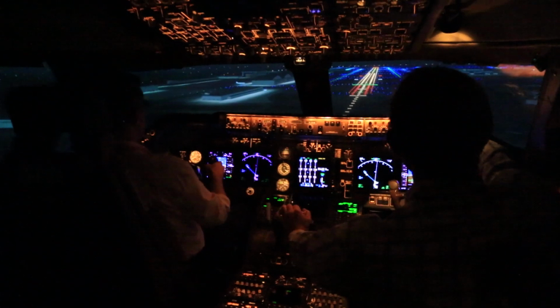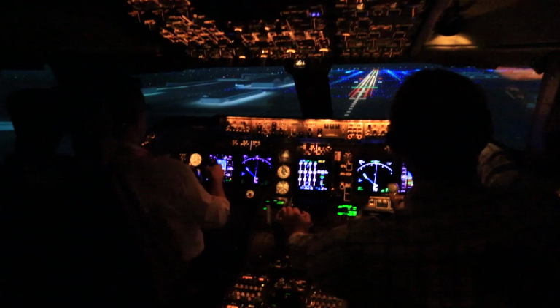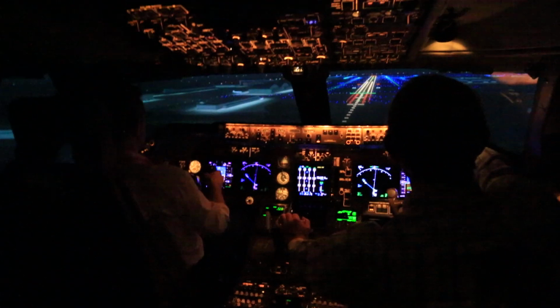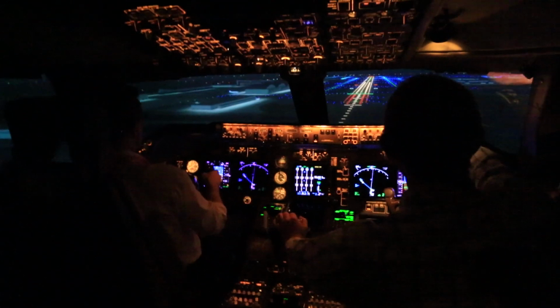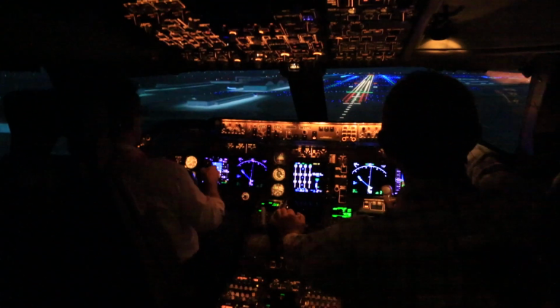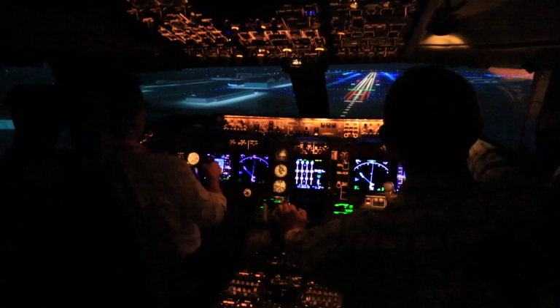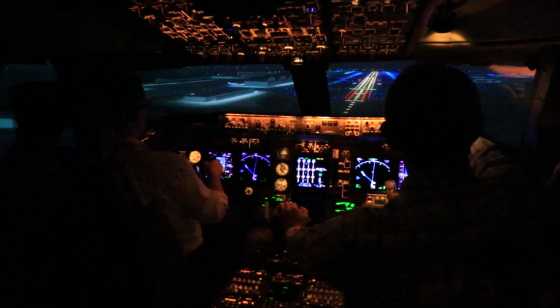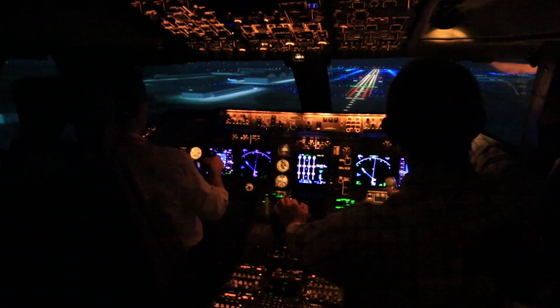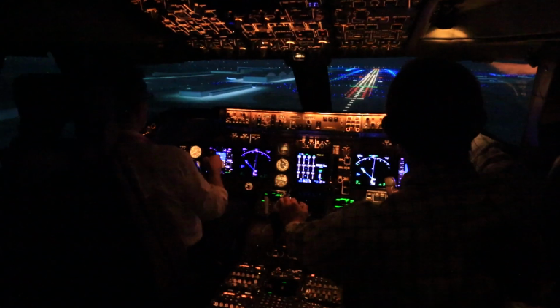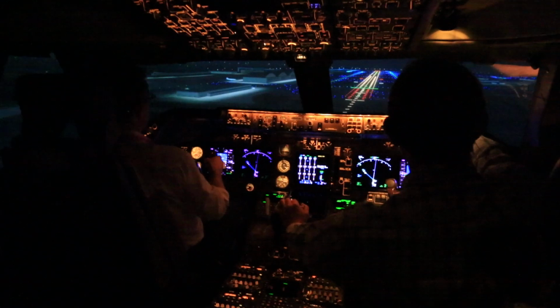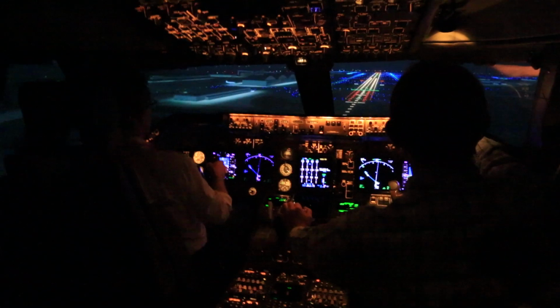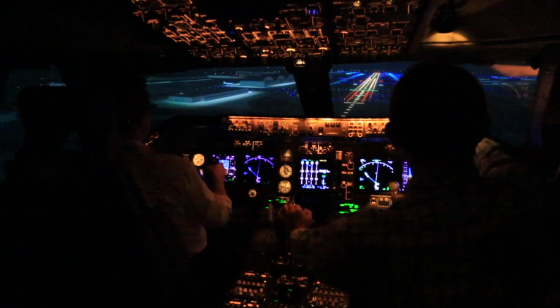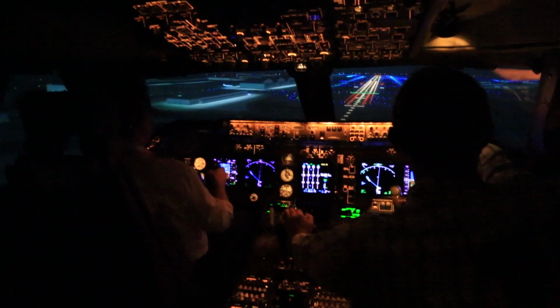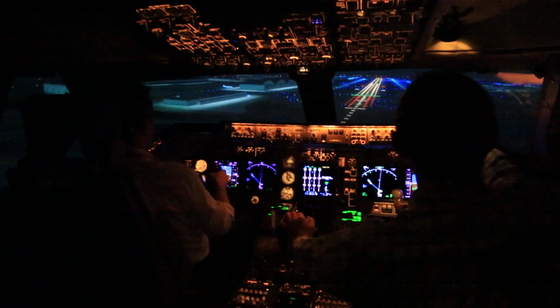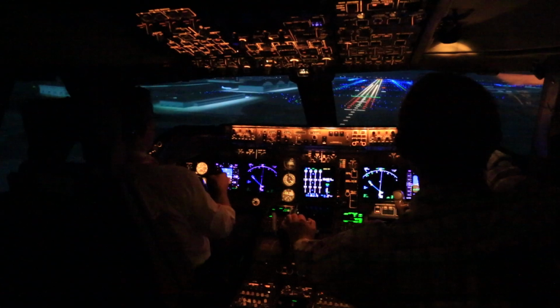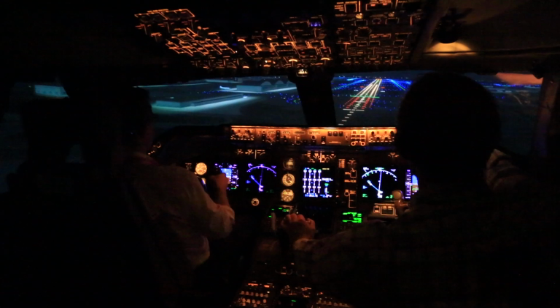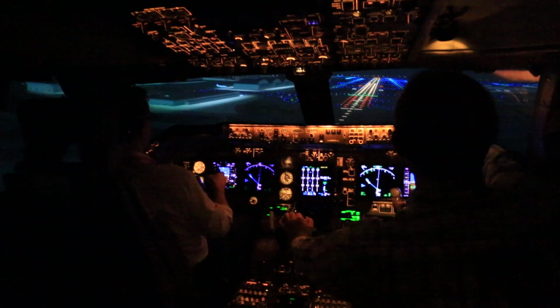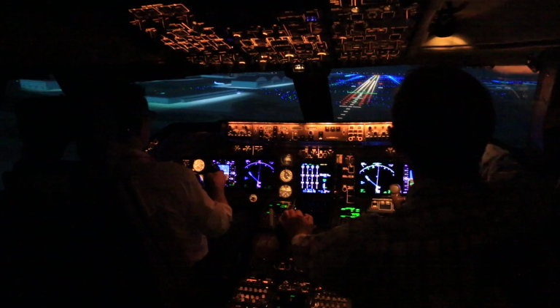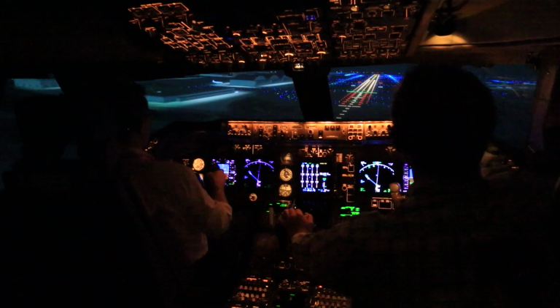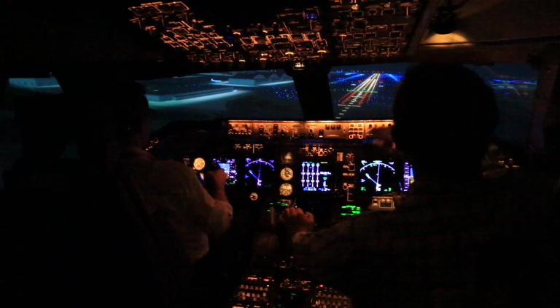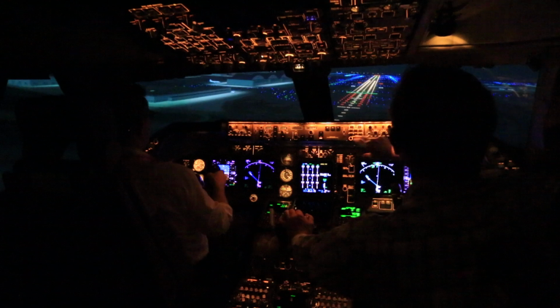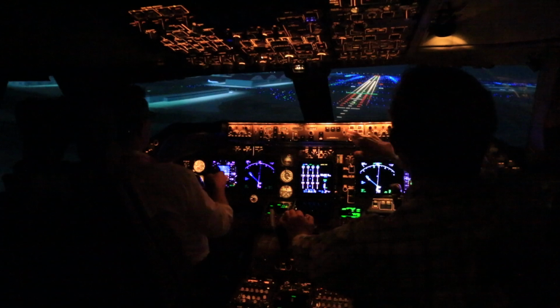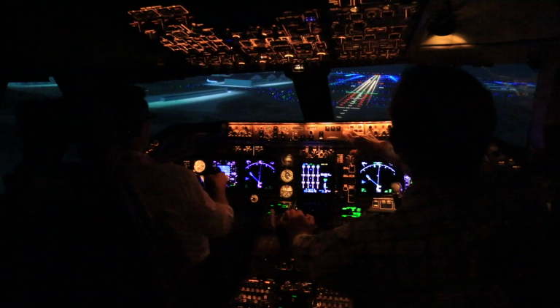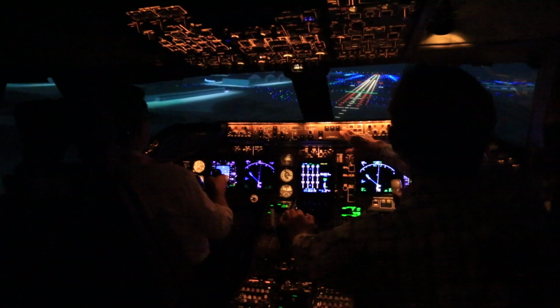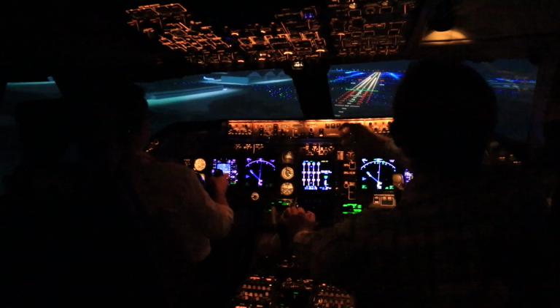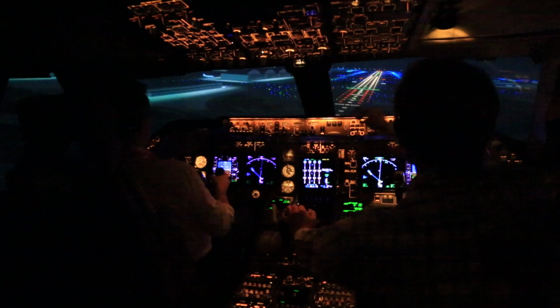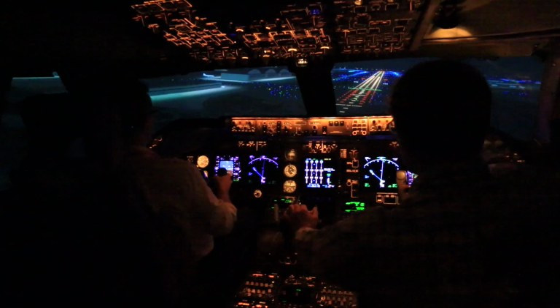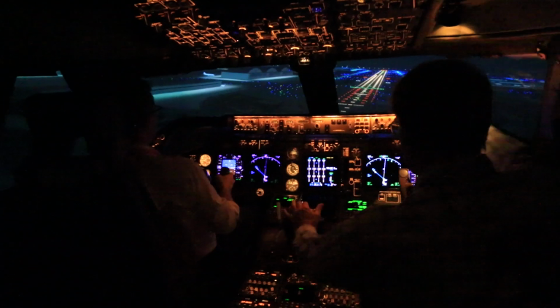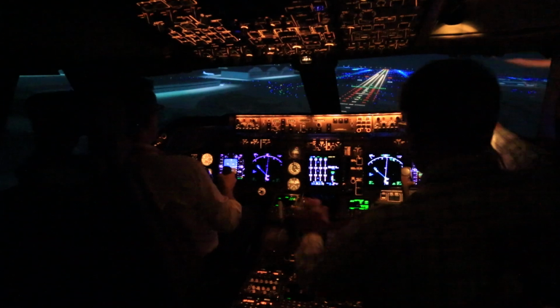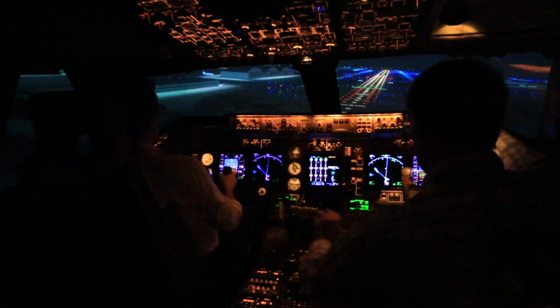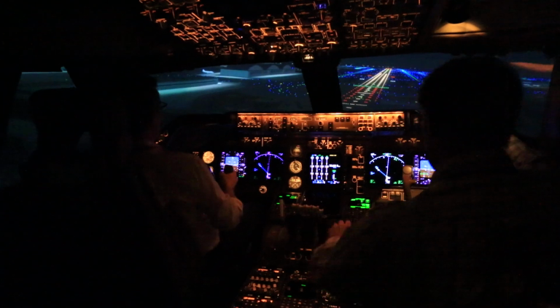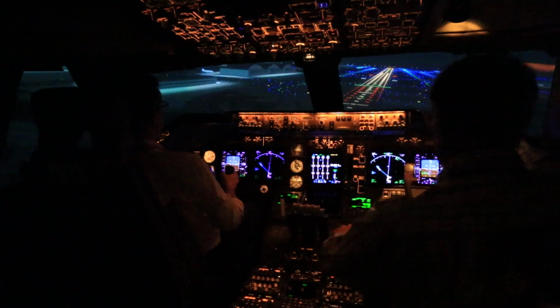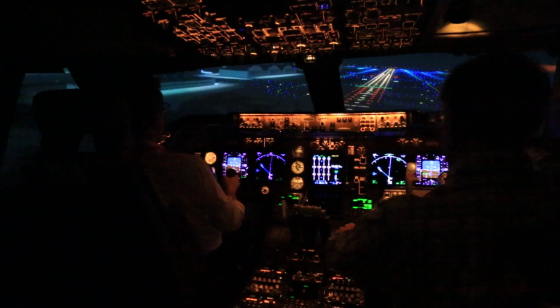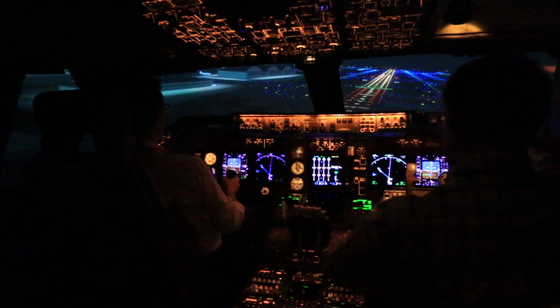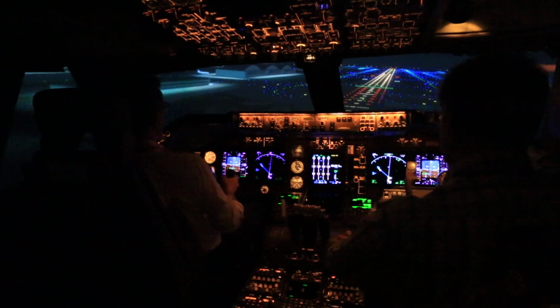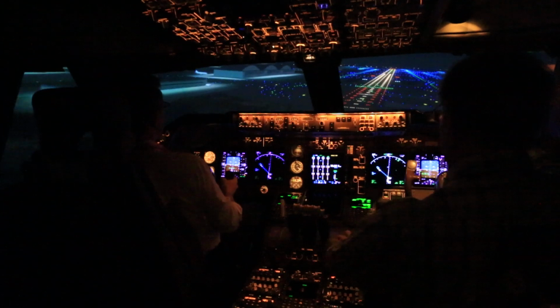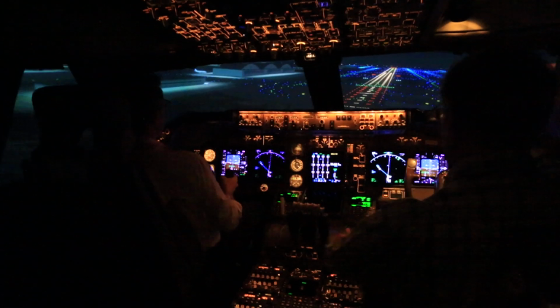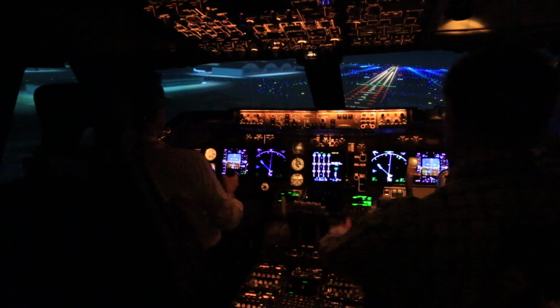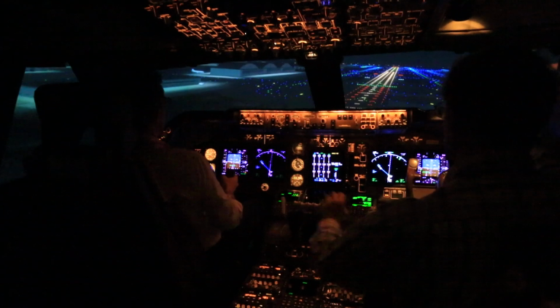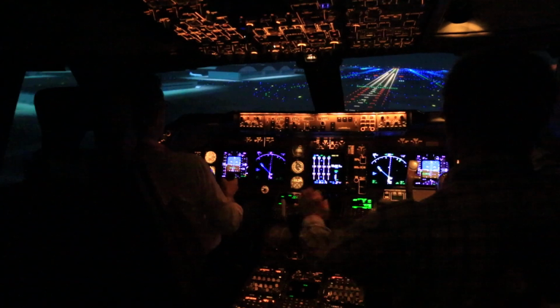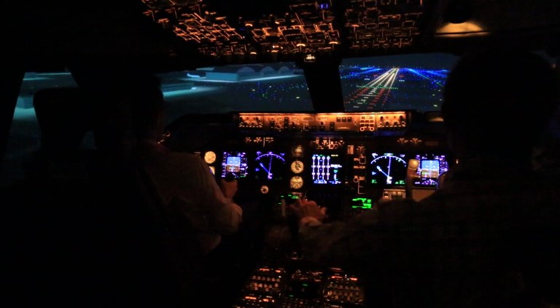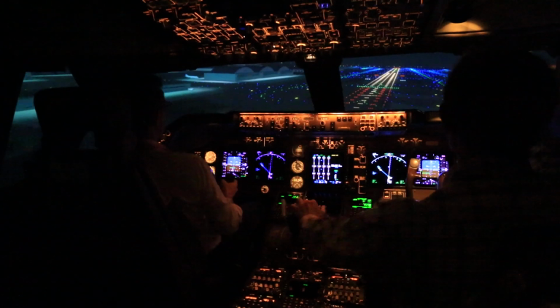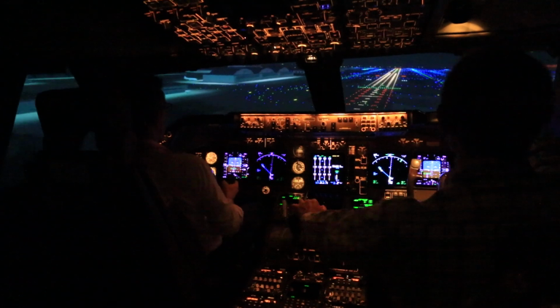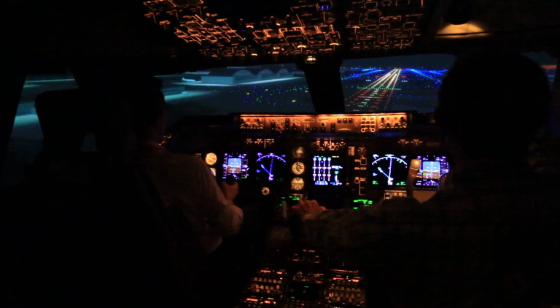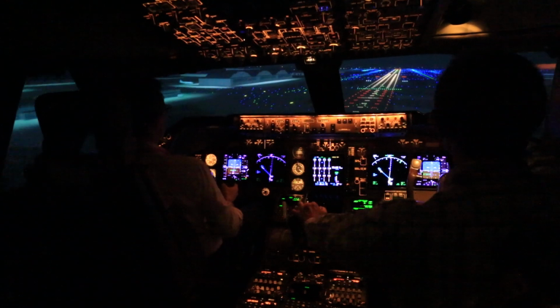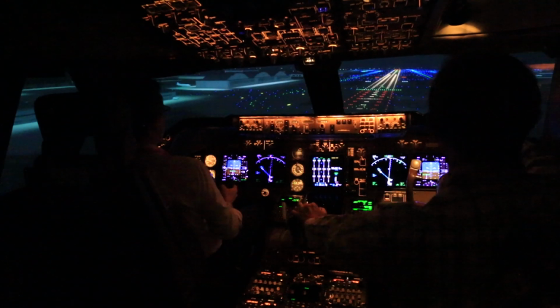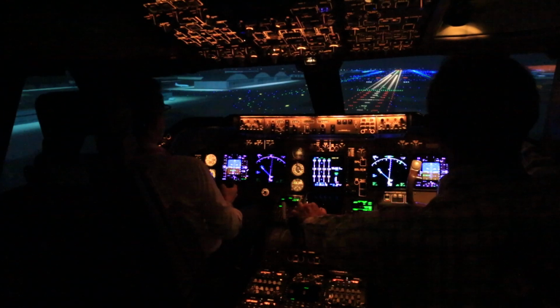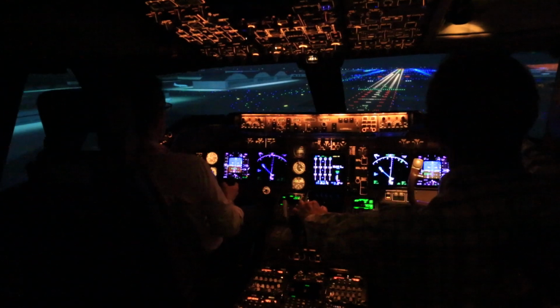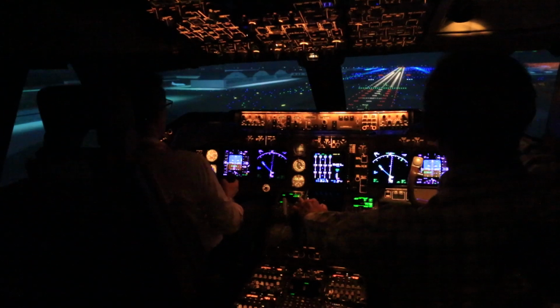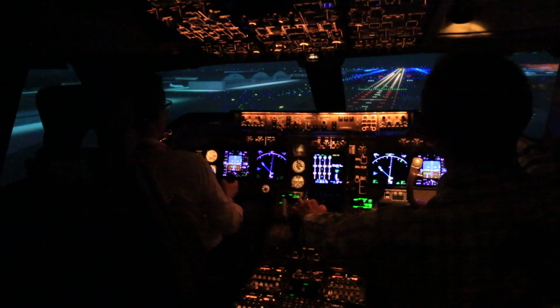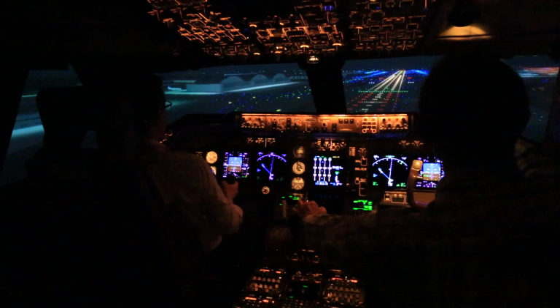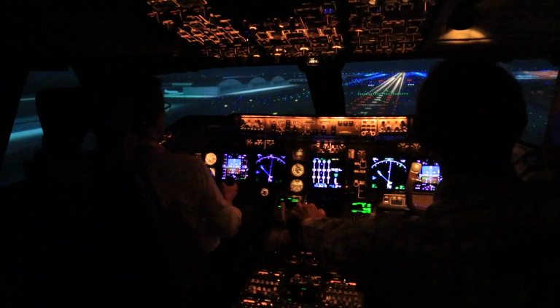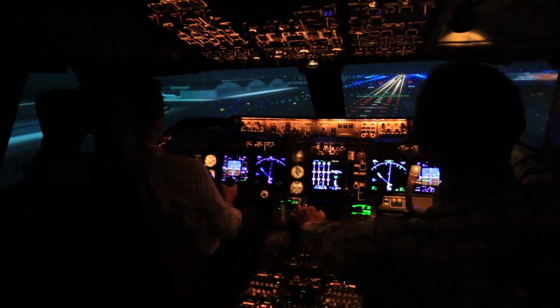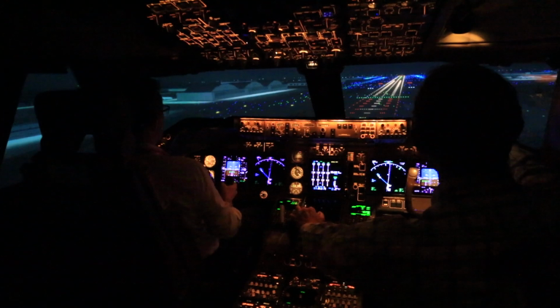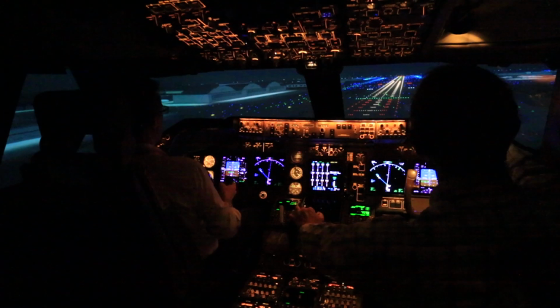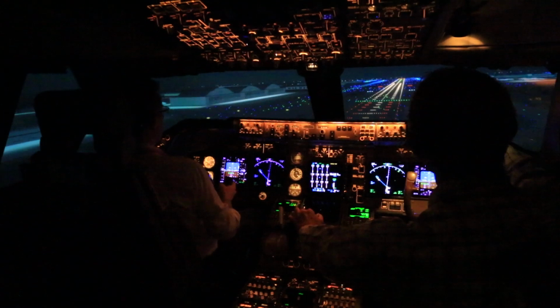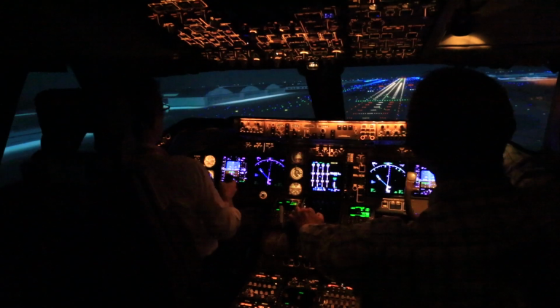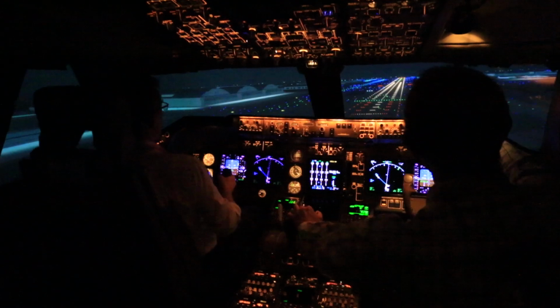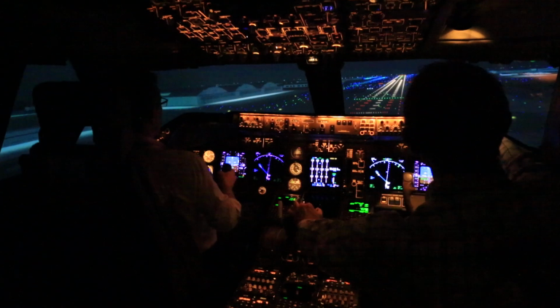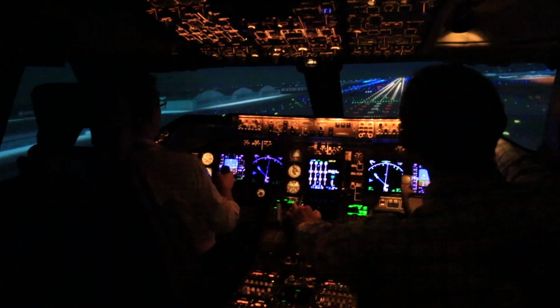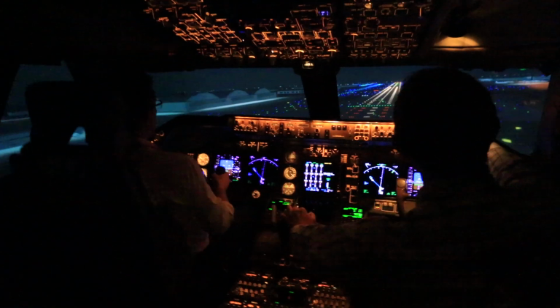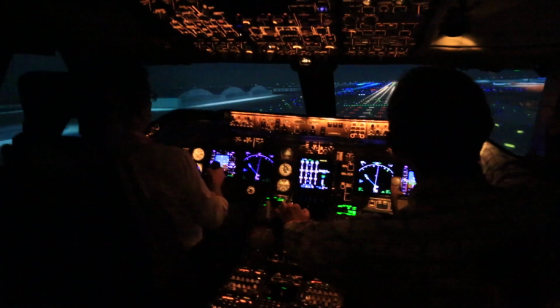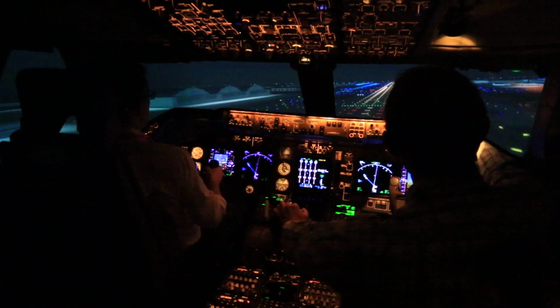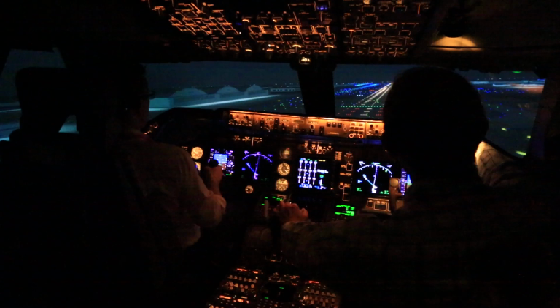Keep going down. Too low, flaps. Too low, flaps. Sink rate. Sink rate.